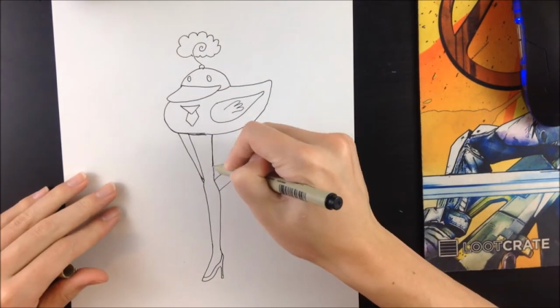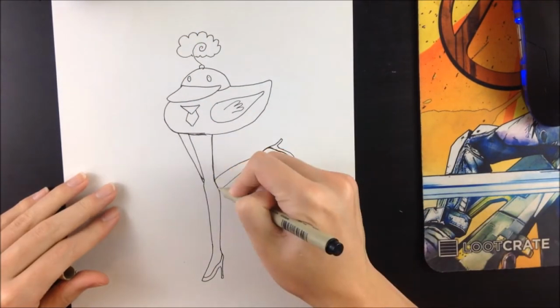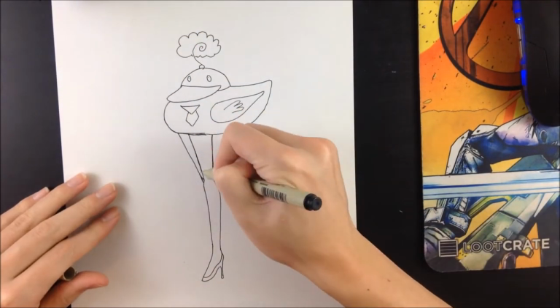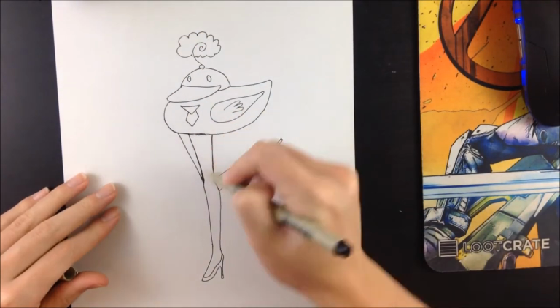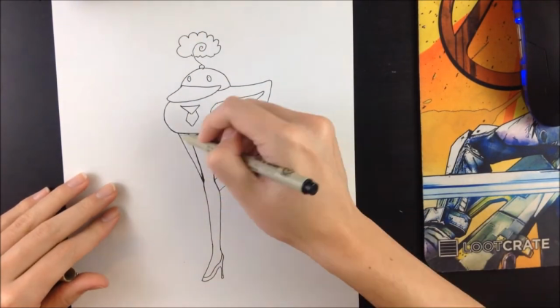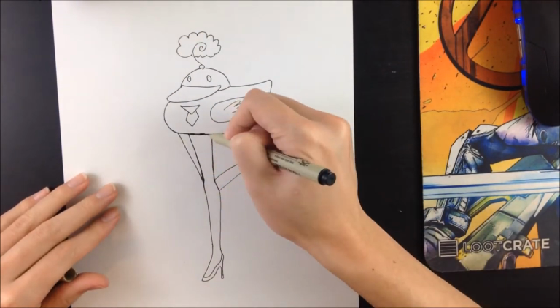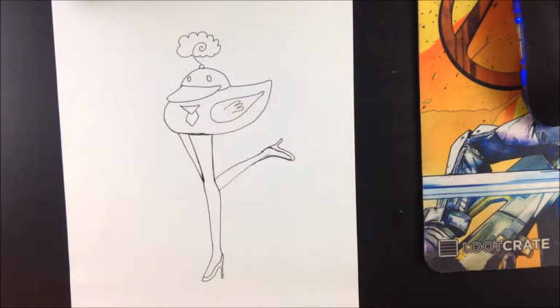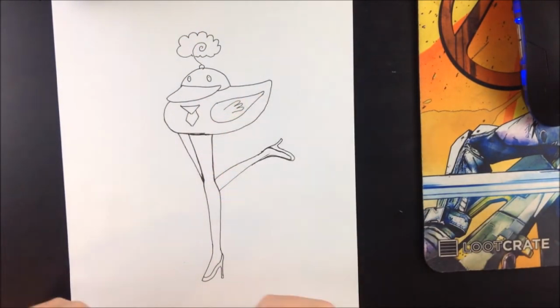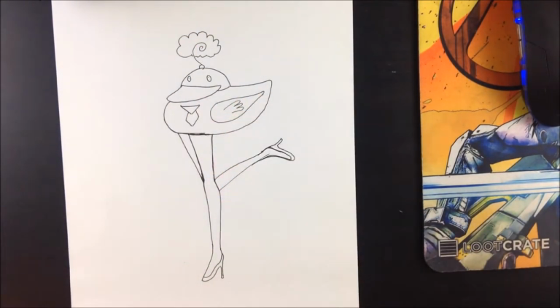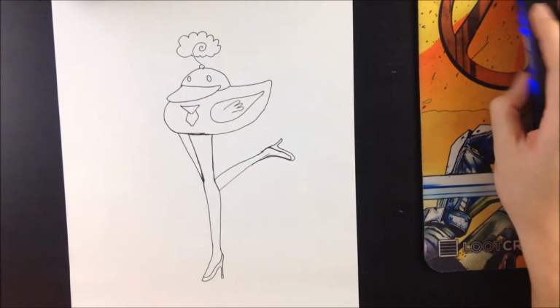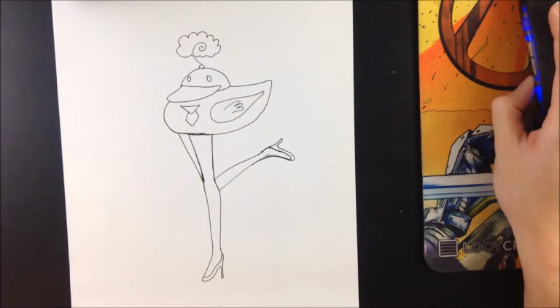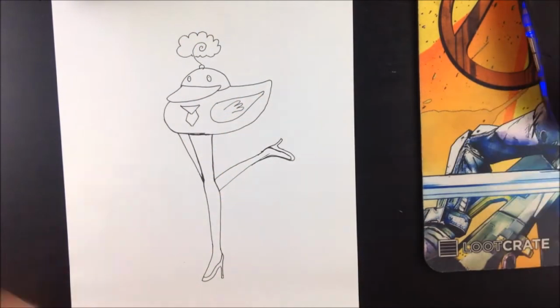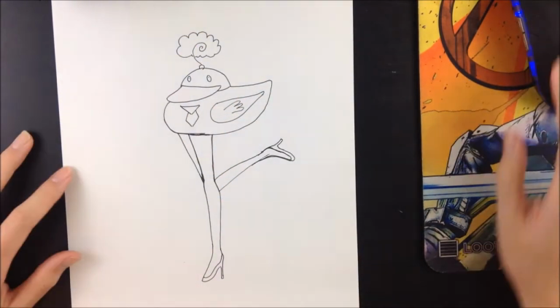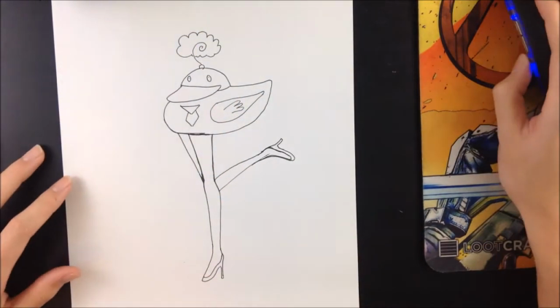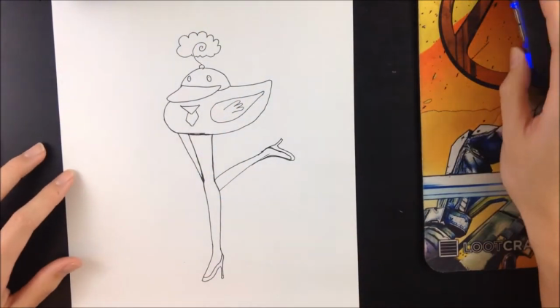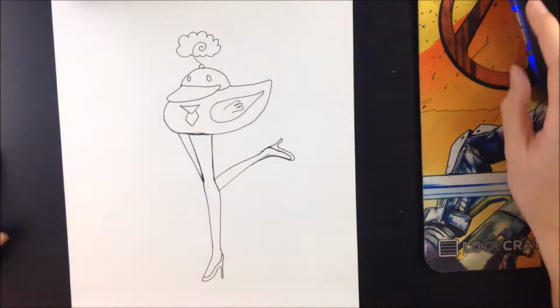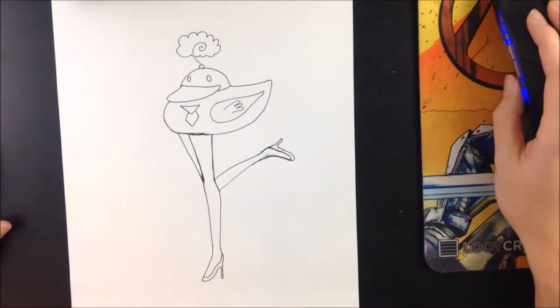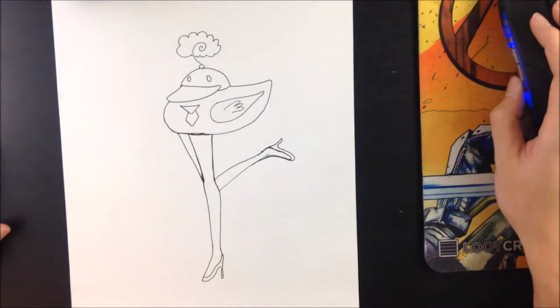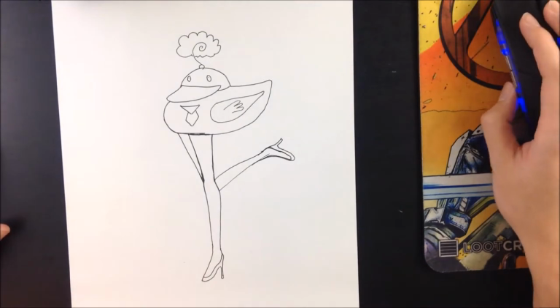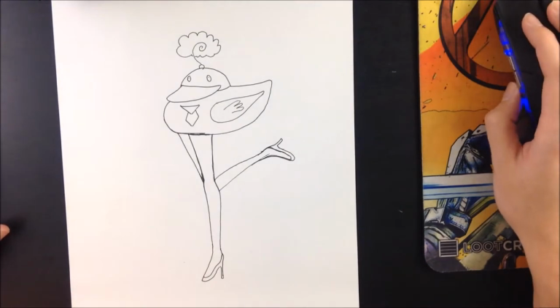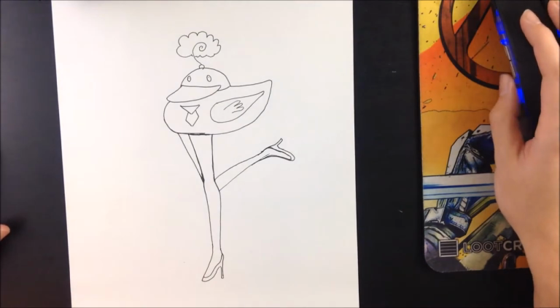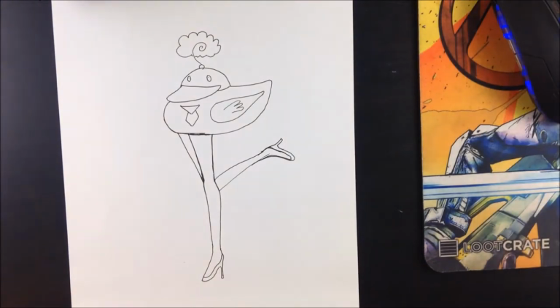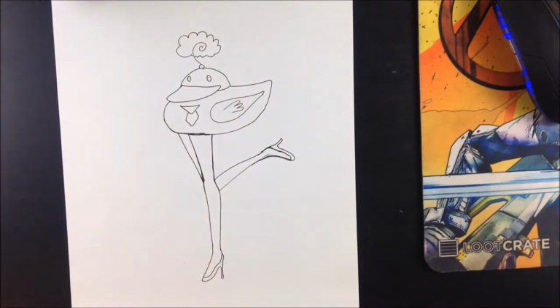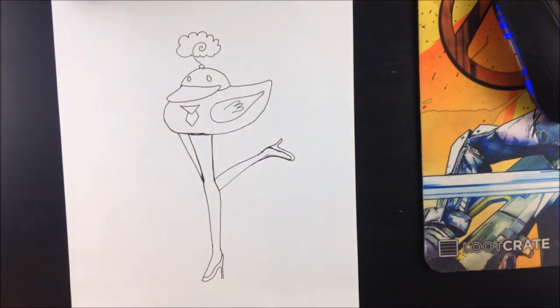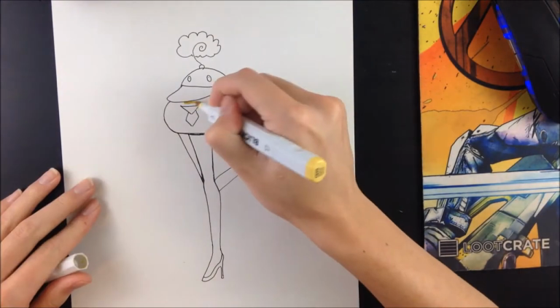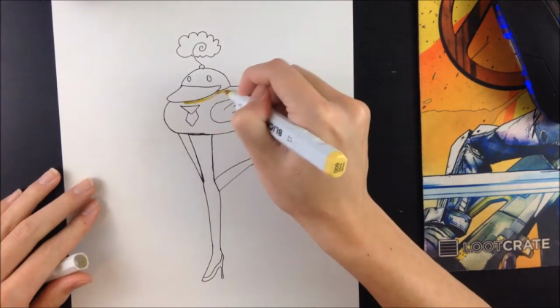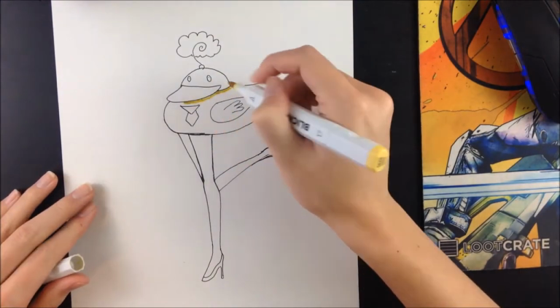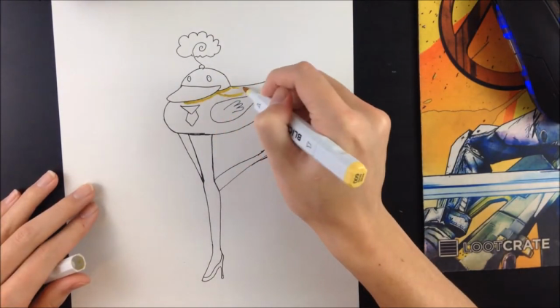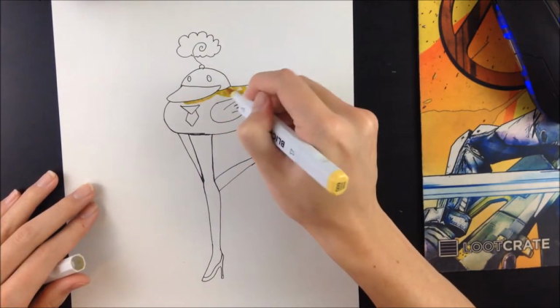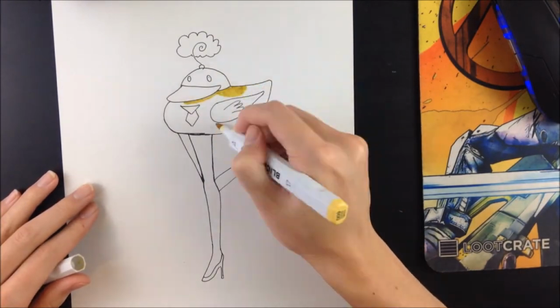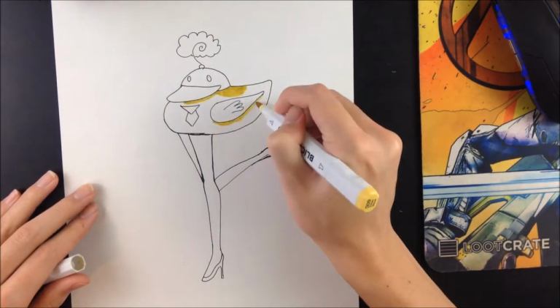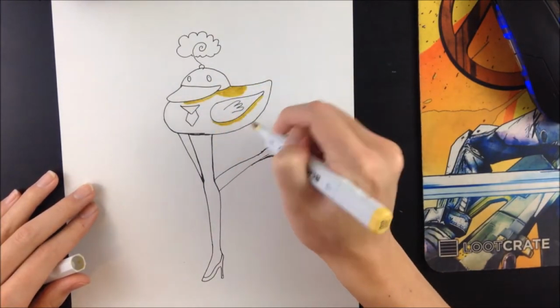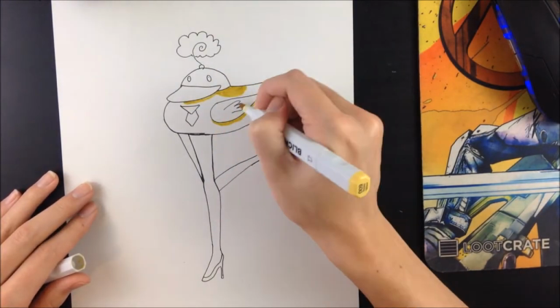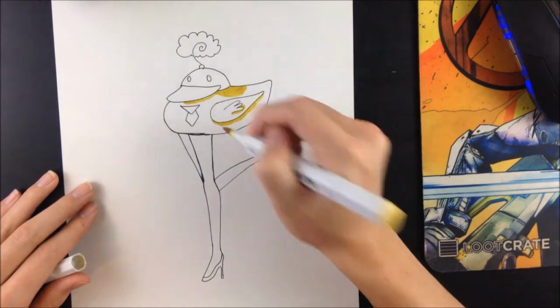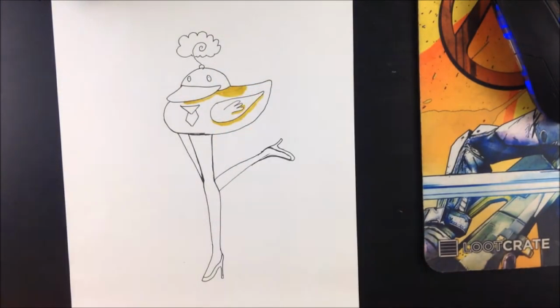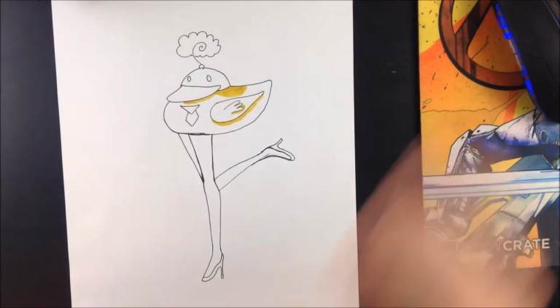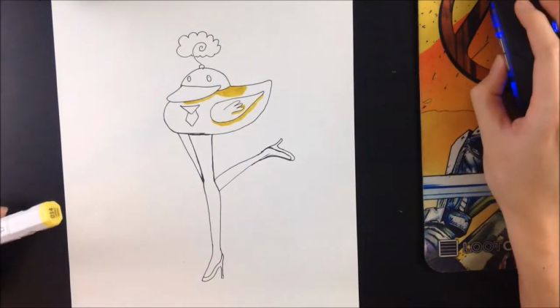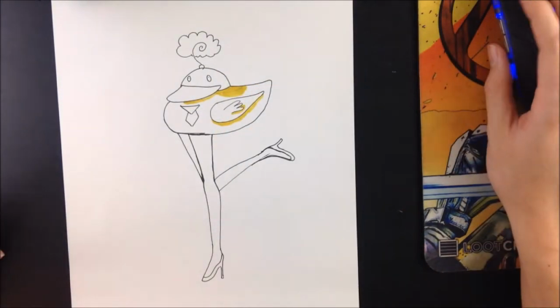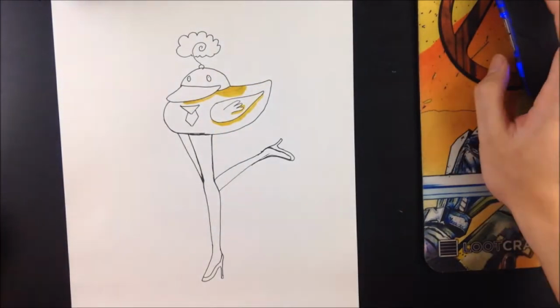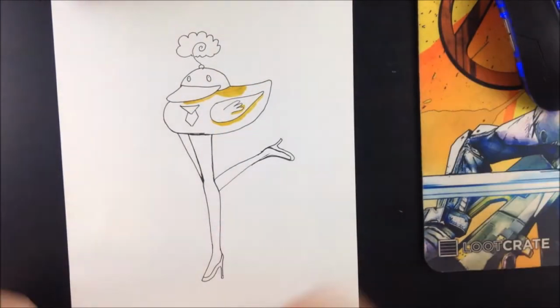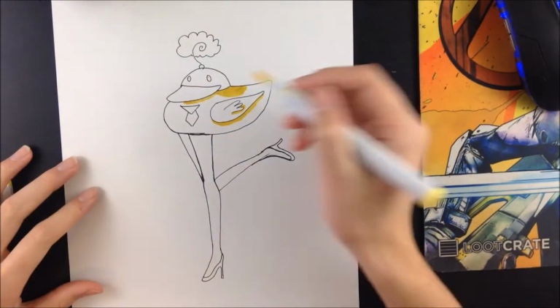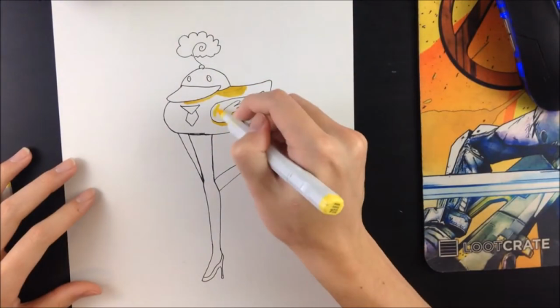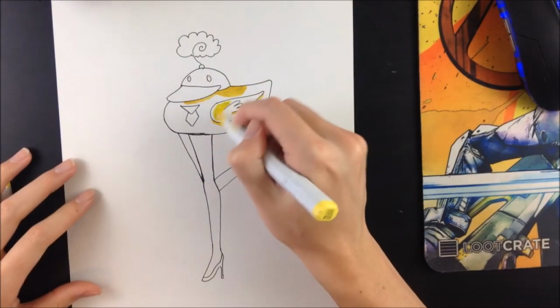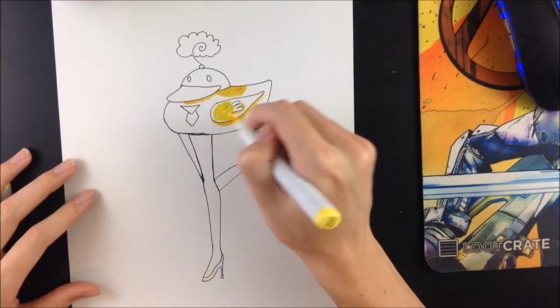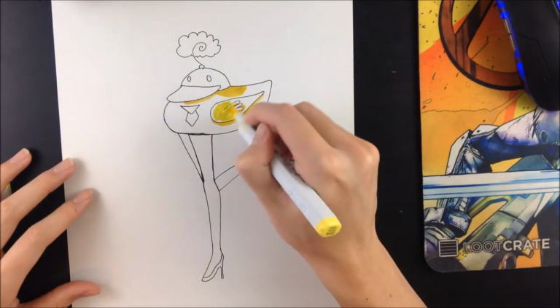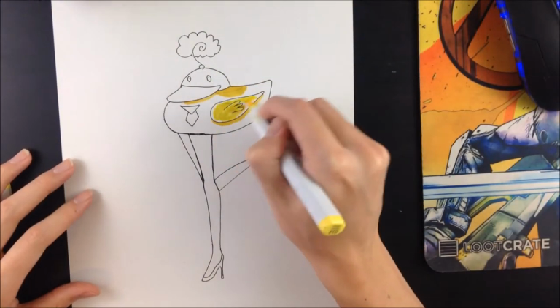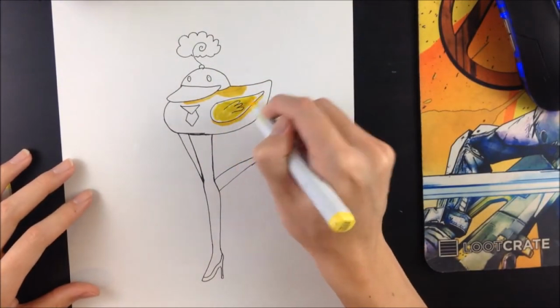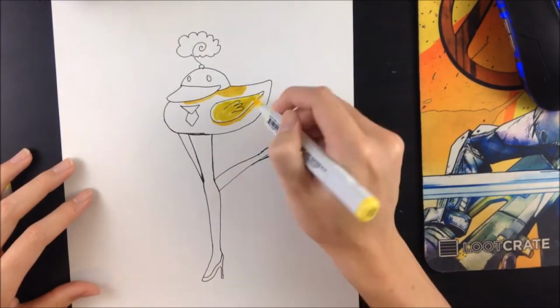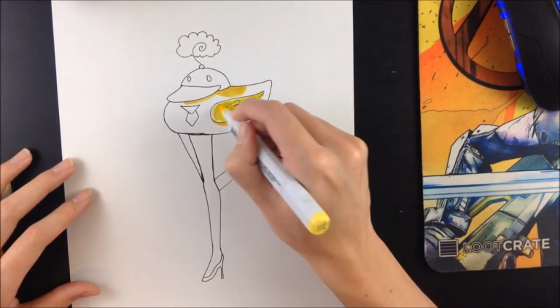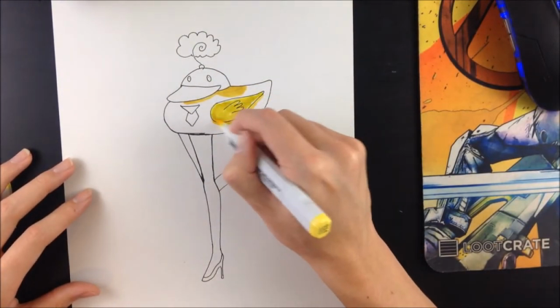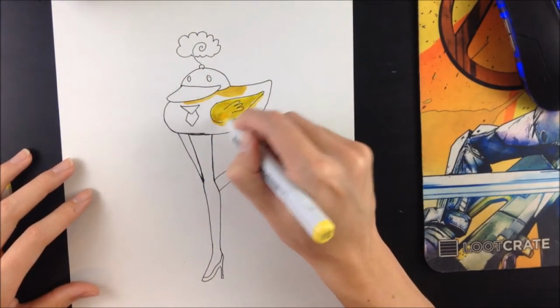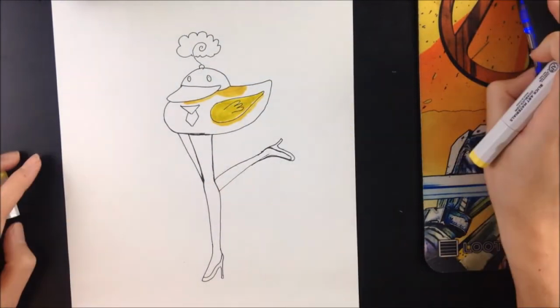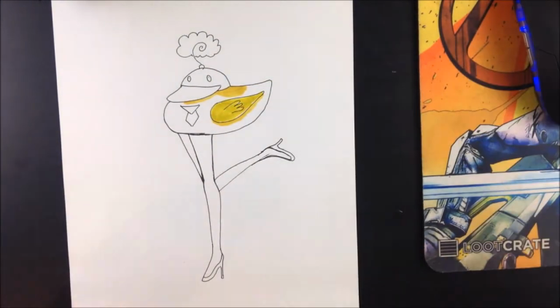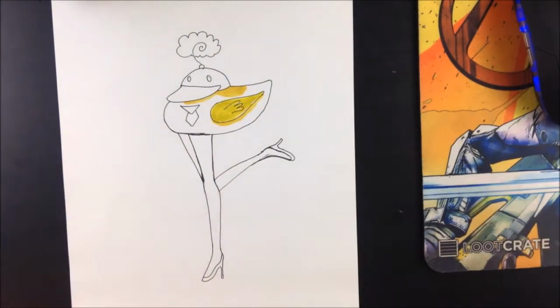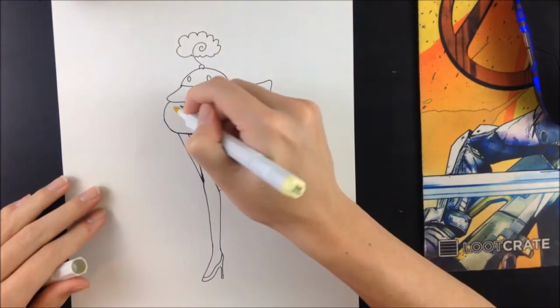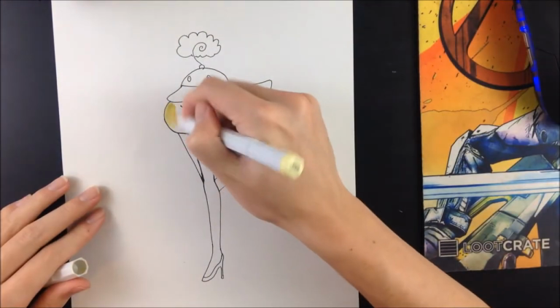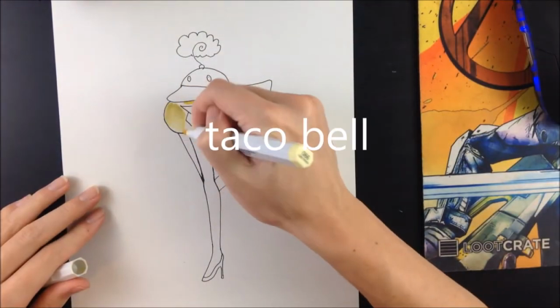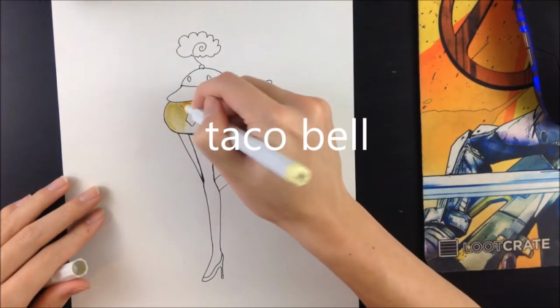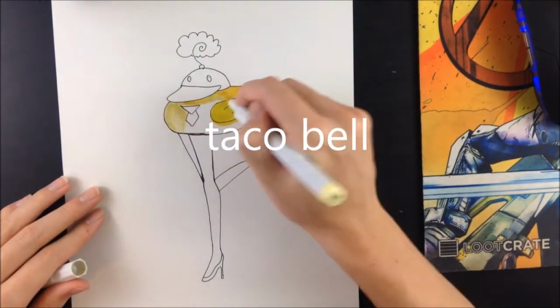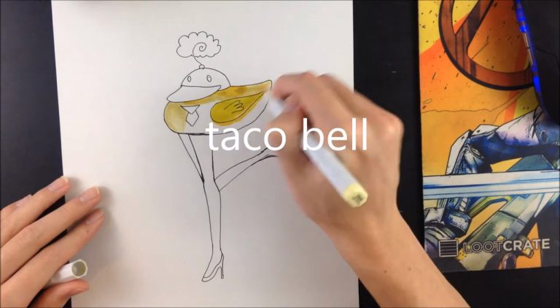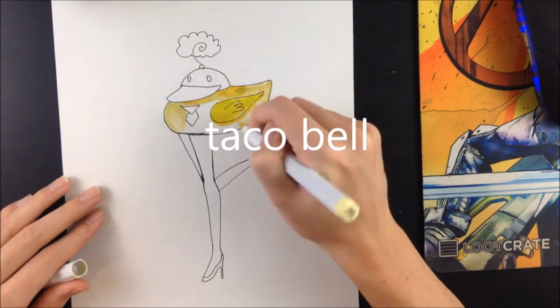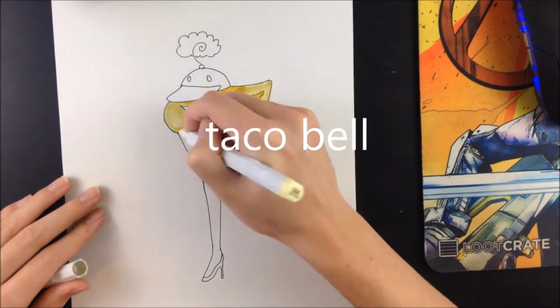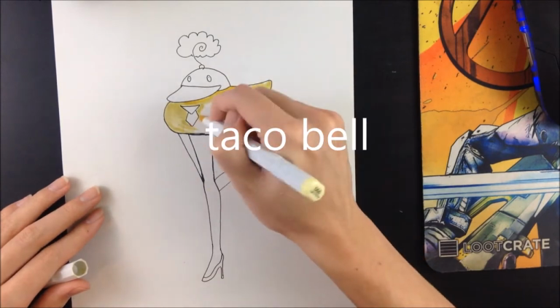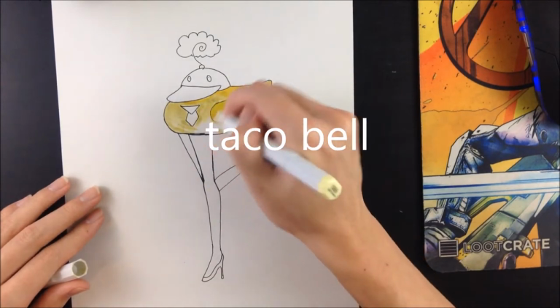Trust me, when it comes to anatomy, I'm really good at it. I took one biology class in high school and I know everything like the back of the Taco Bell's manual.